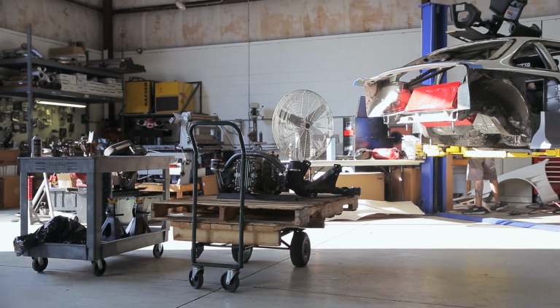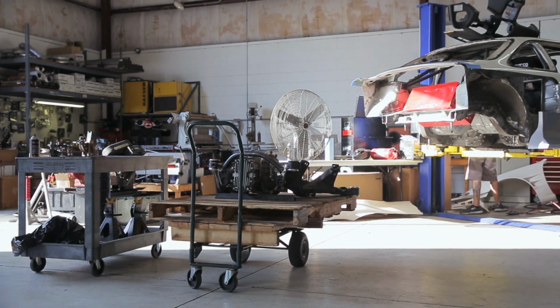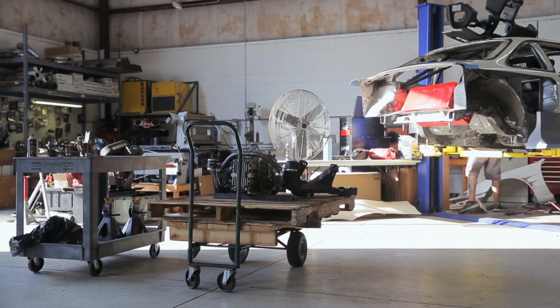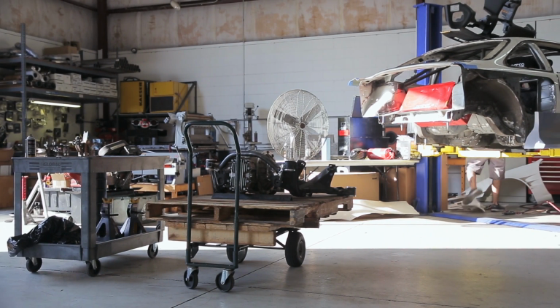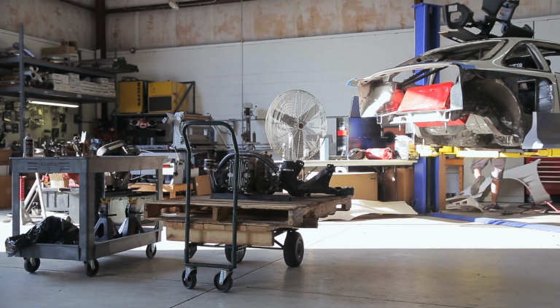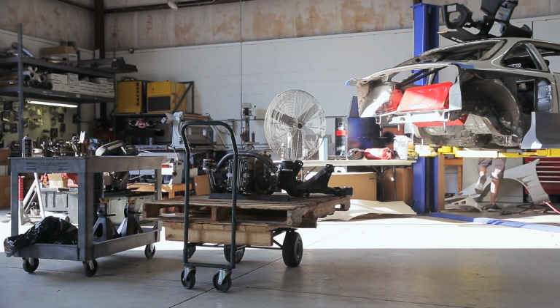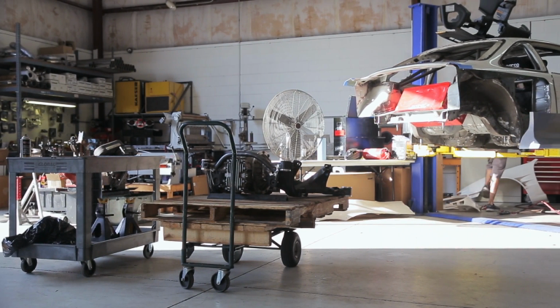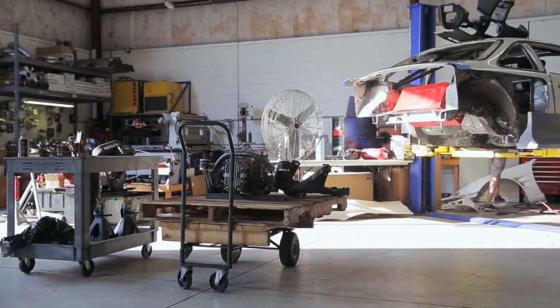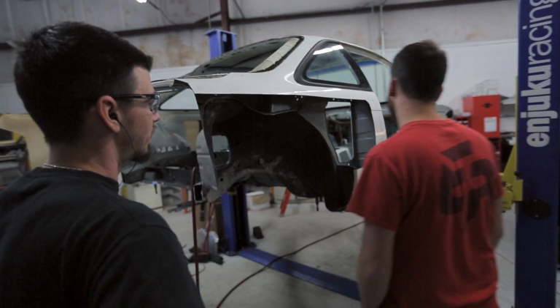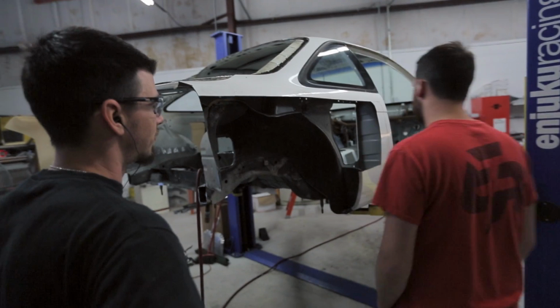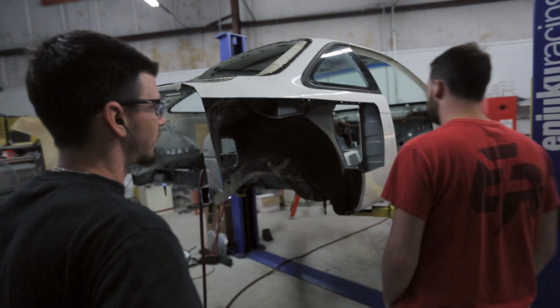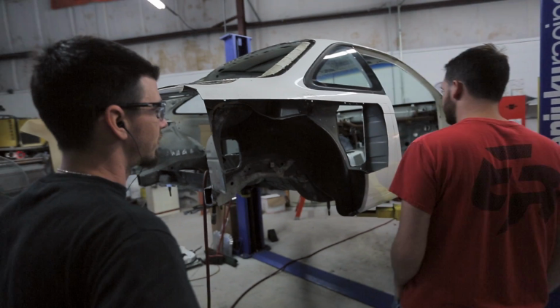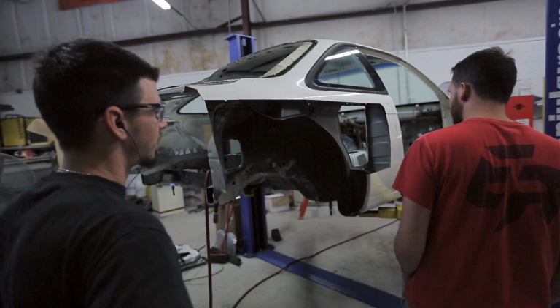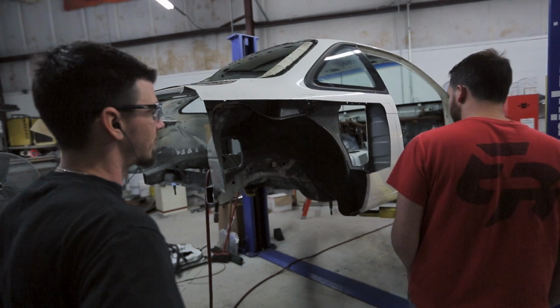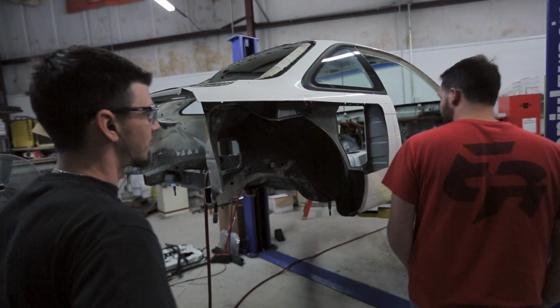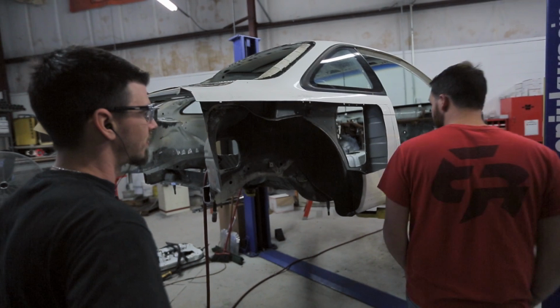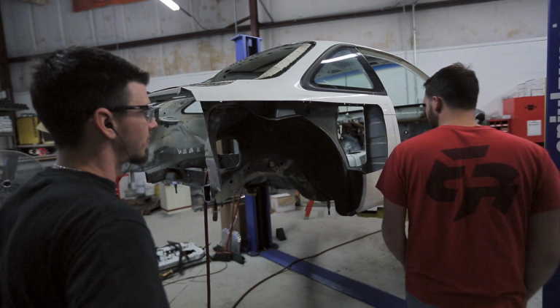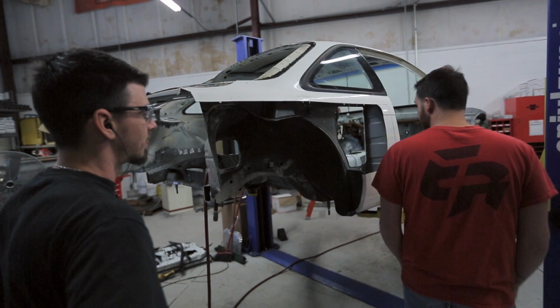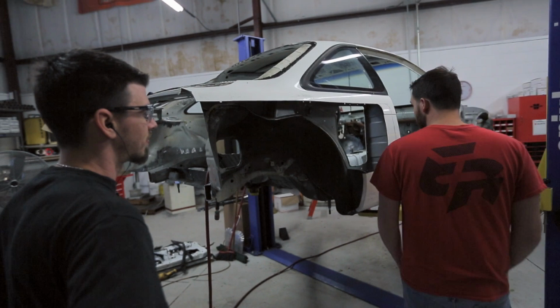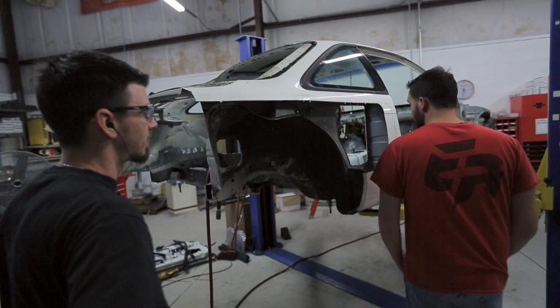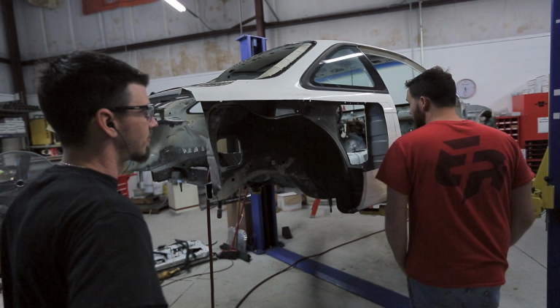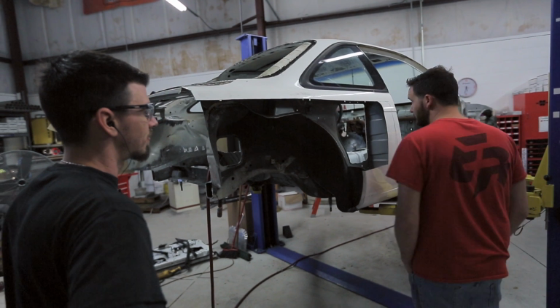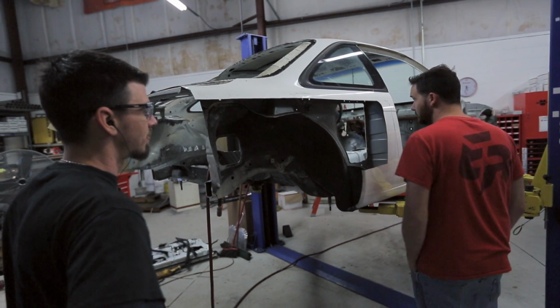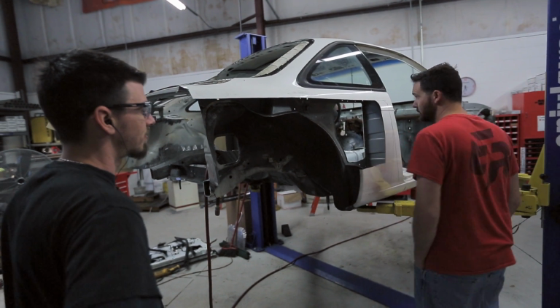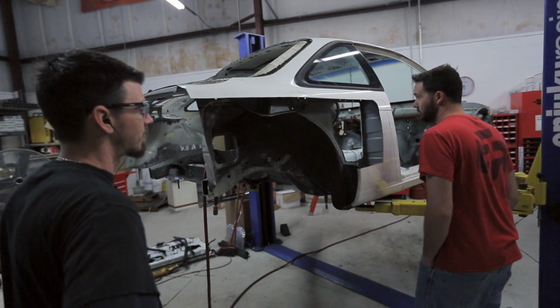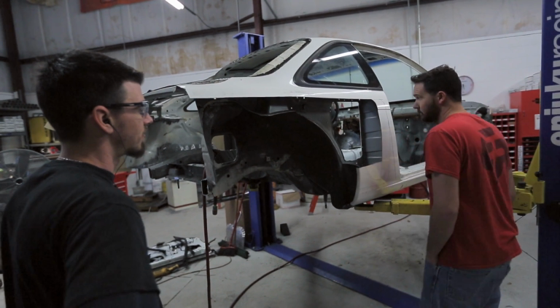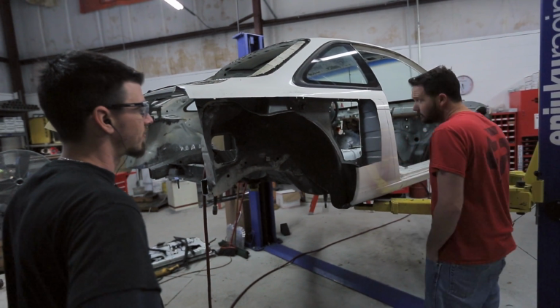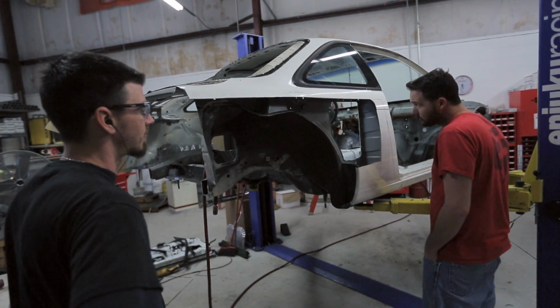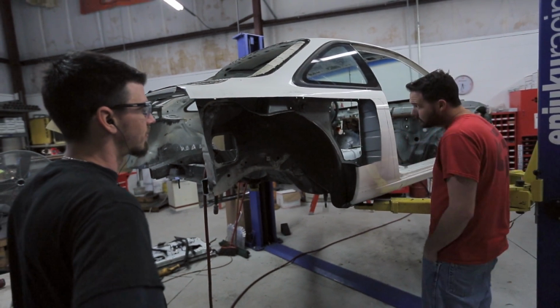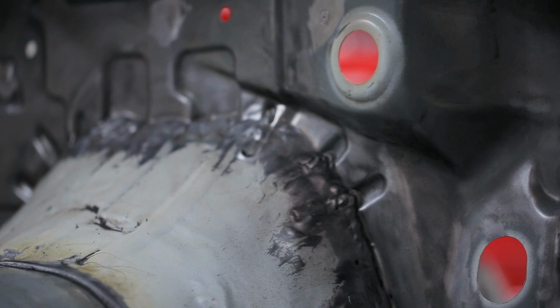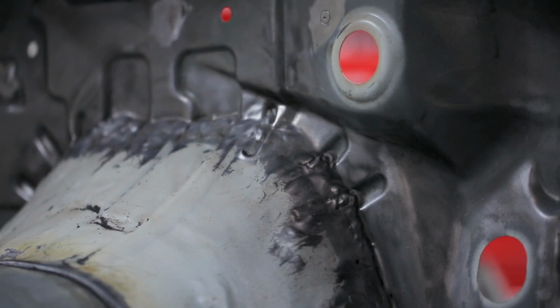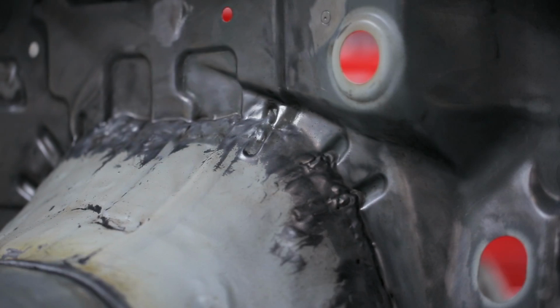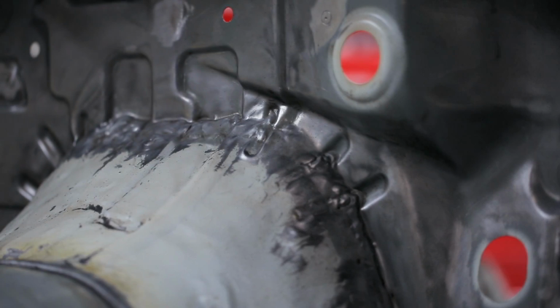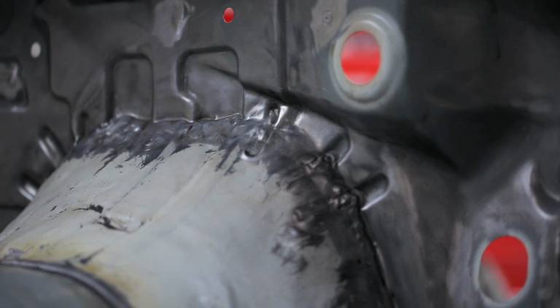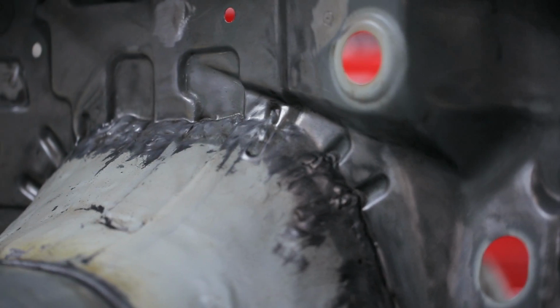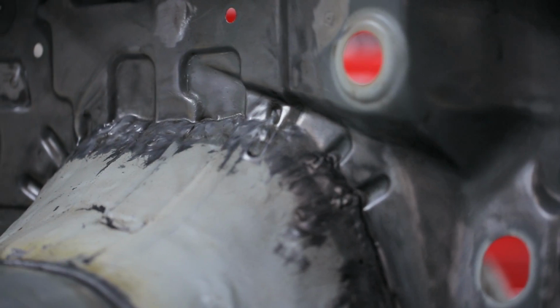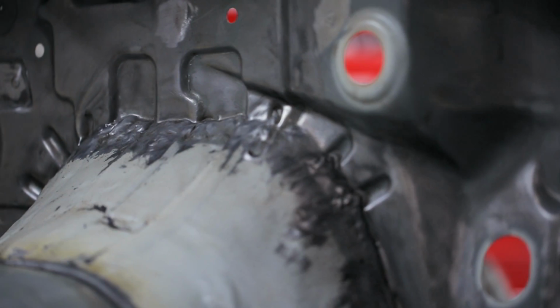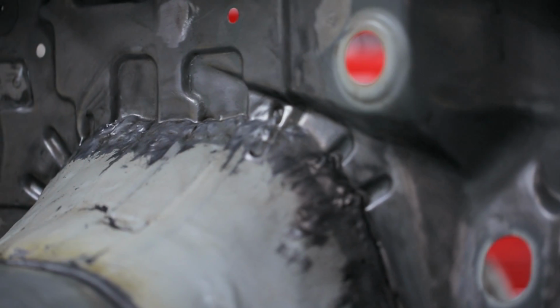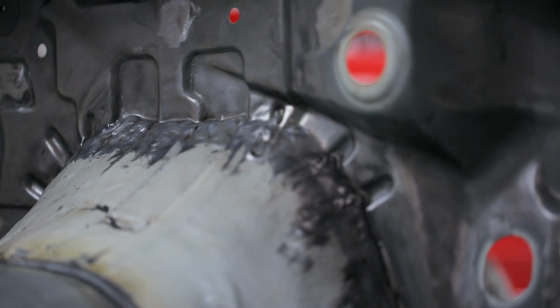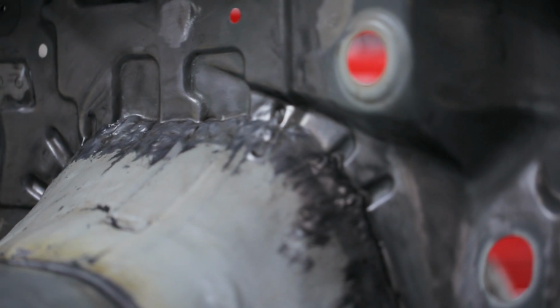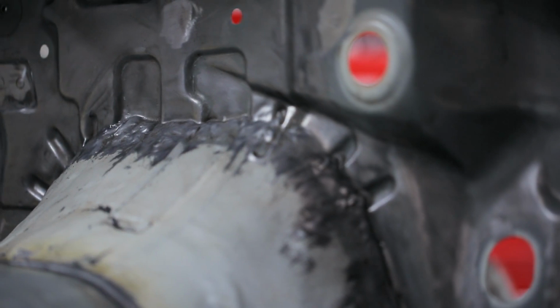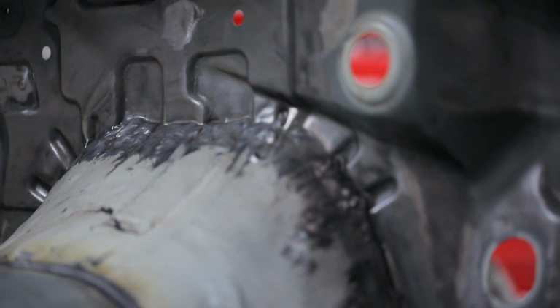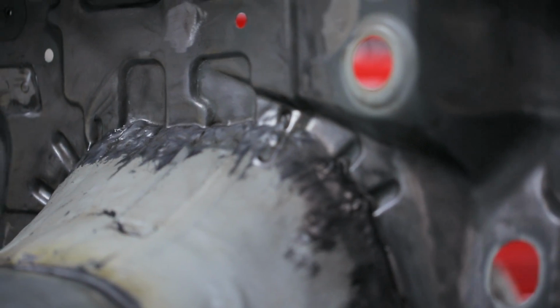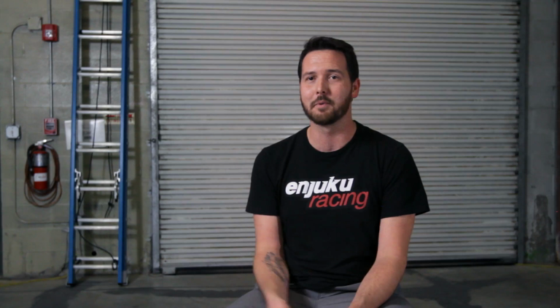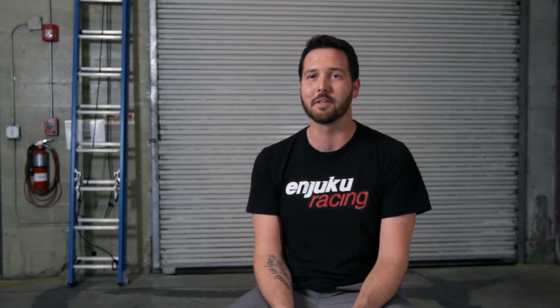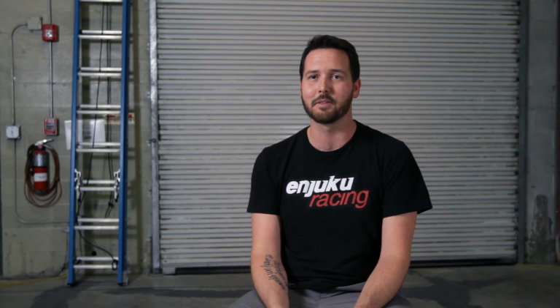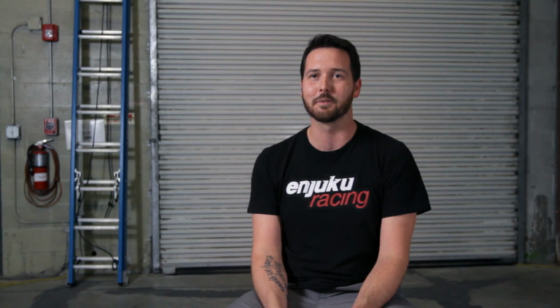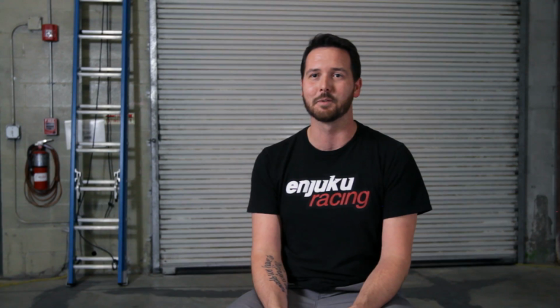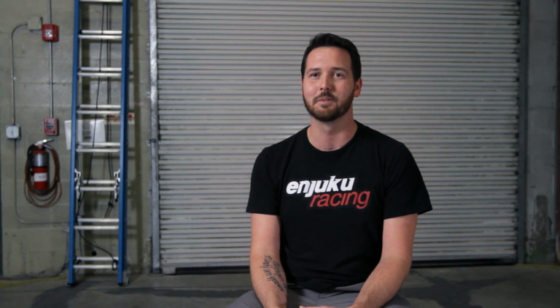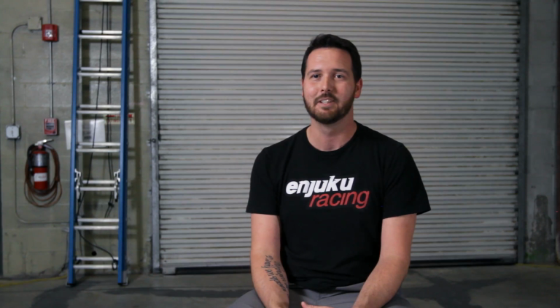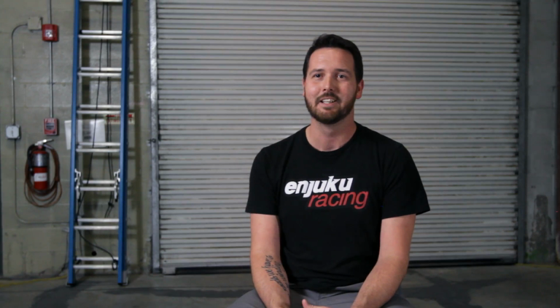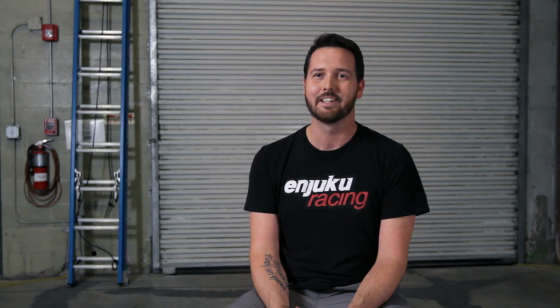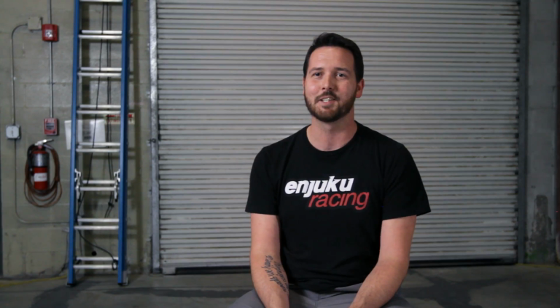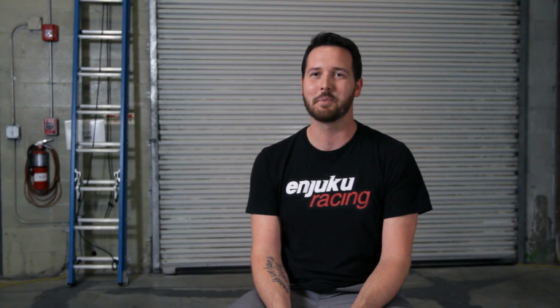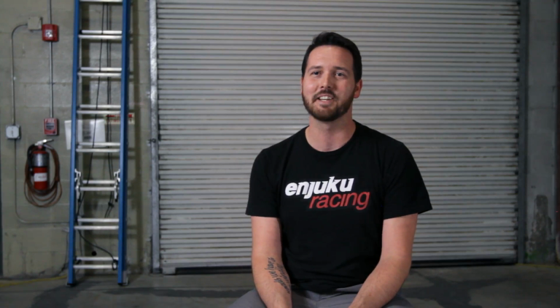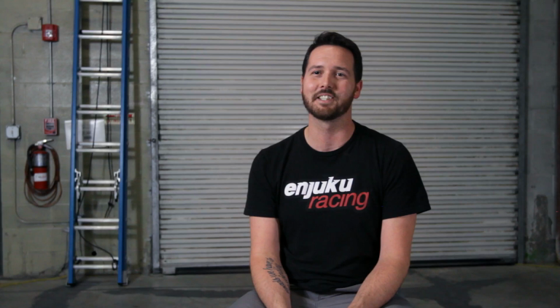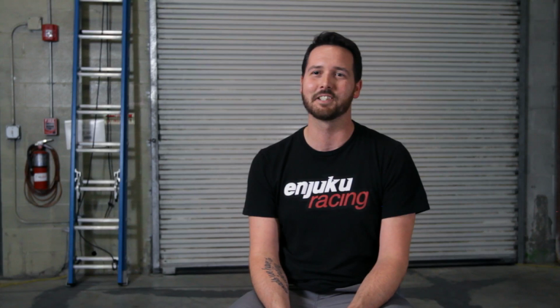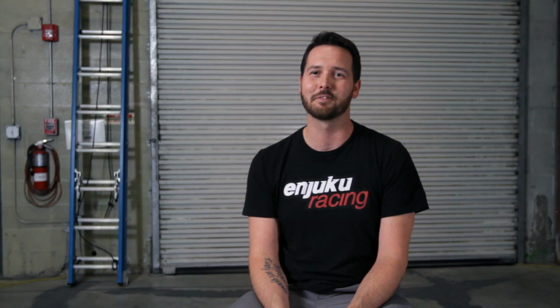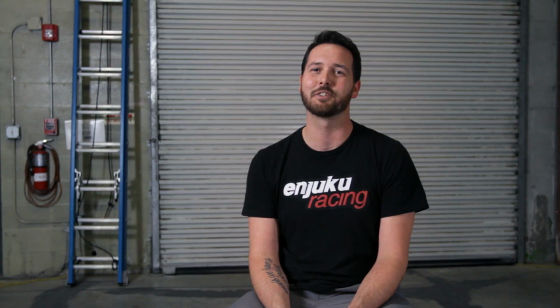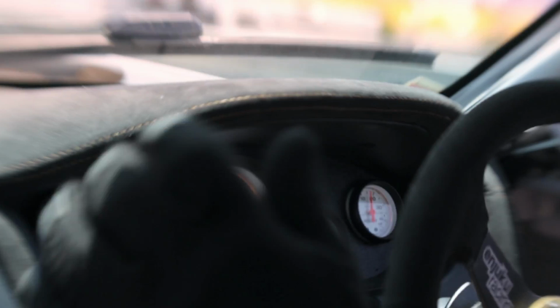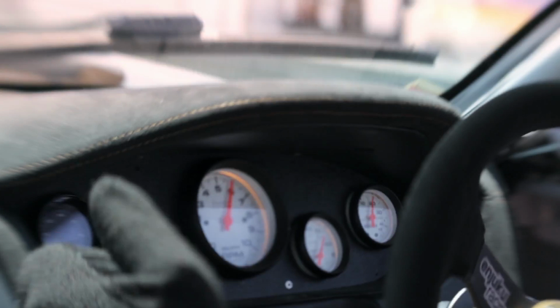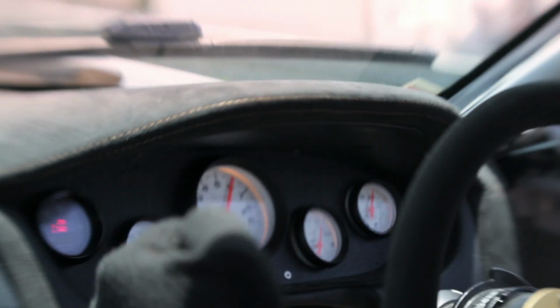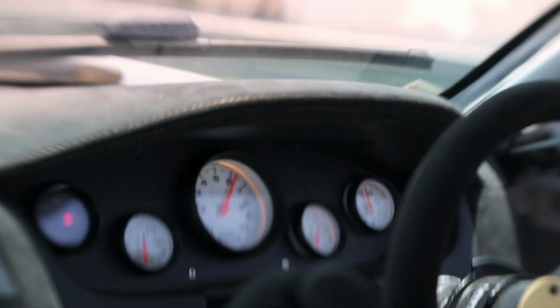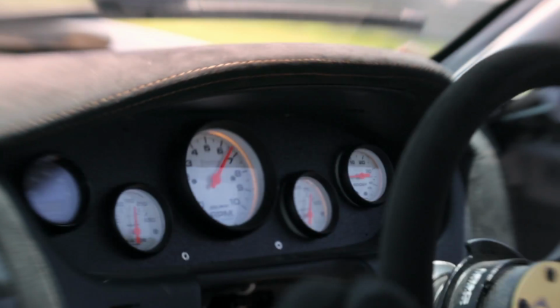The chassis seemed to have a rough previous life before, and now I'm going to put it through its paces for sure on the track.